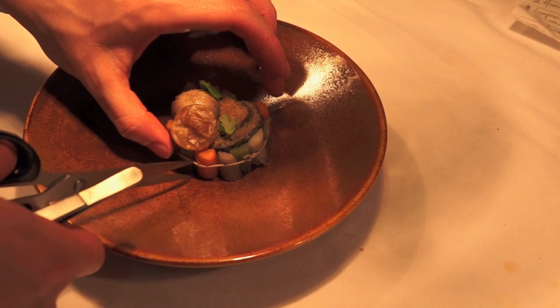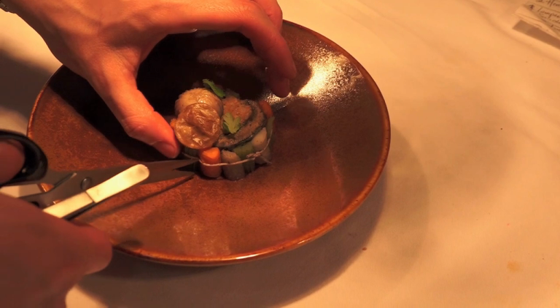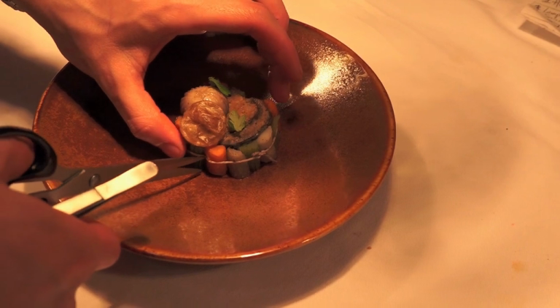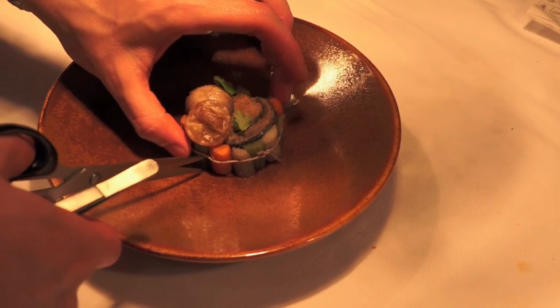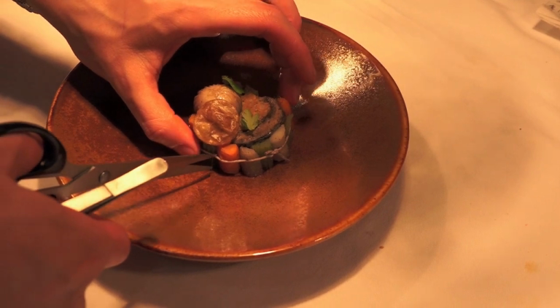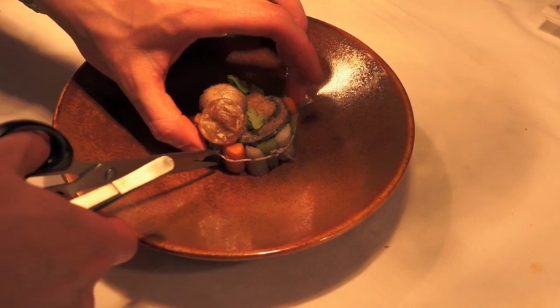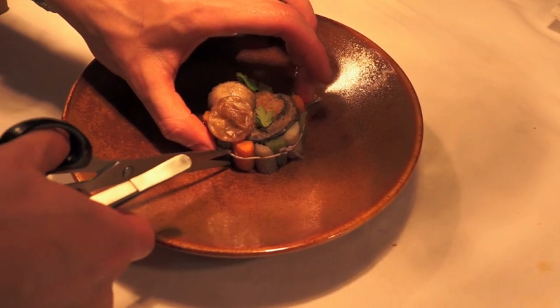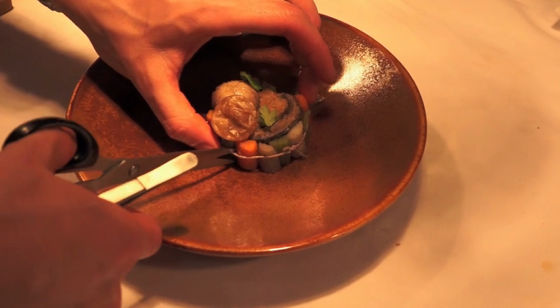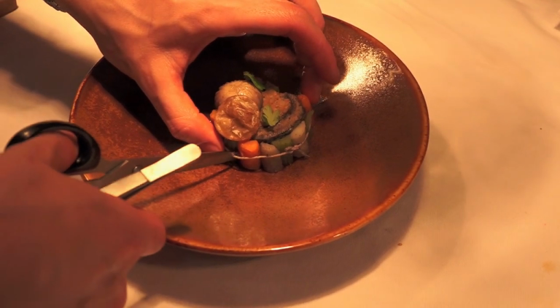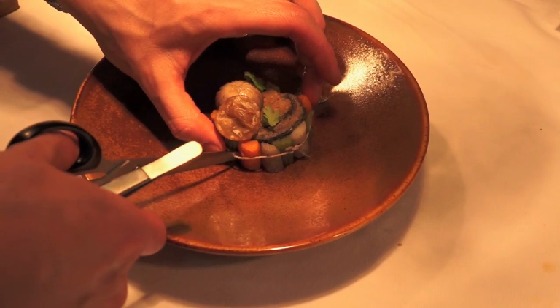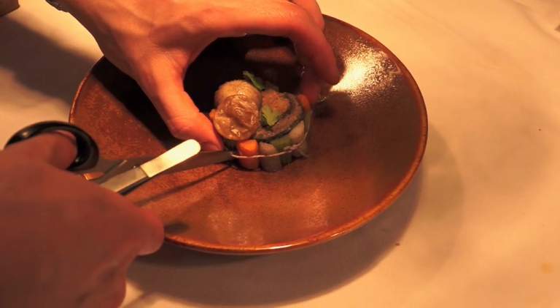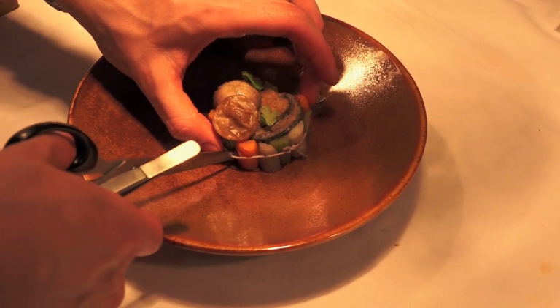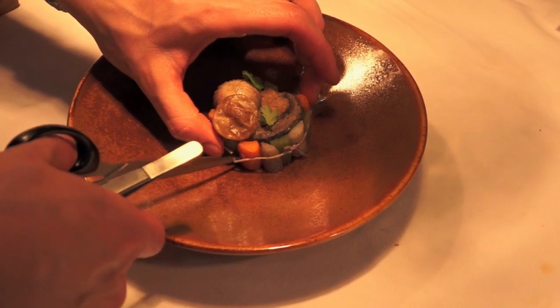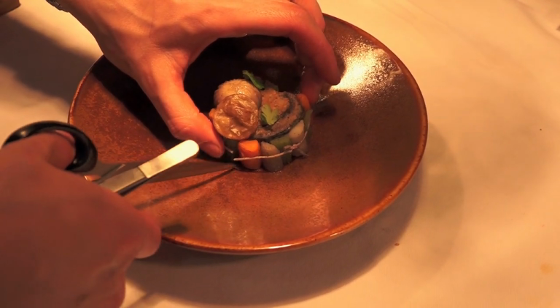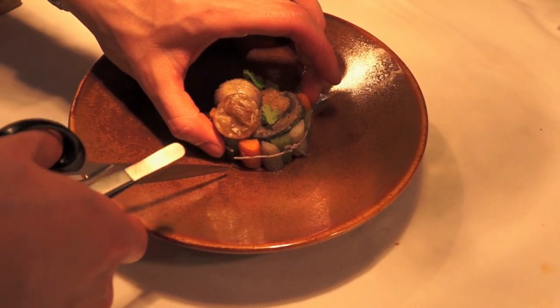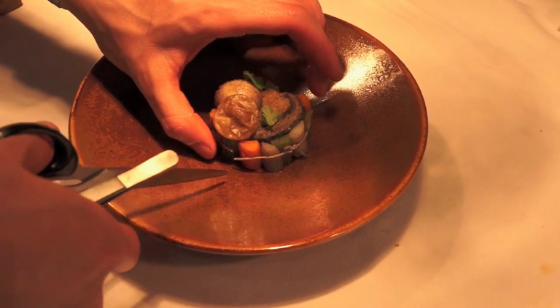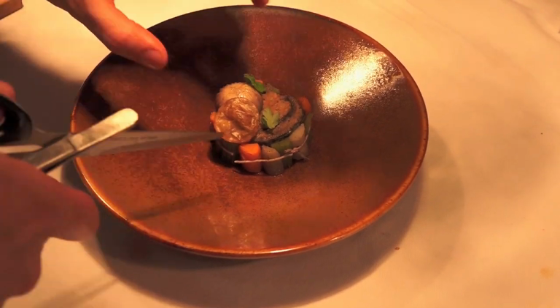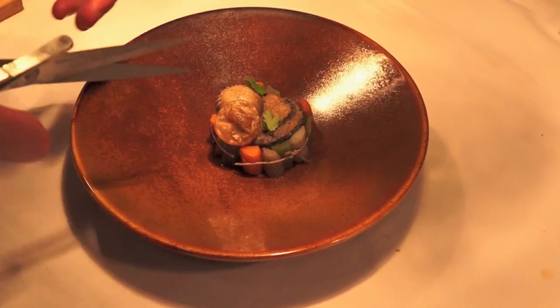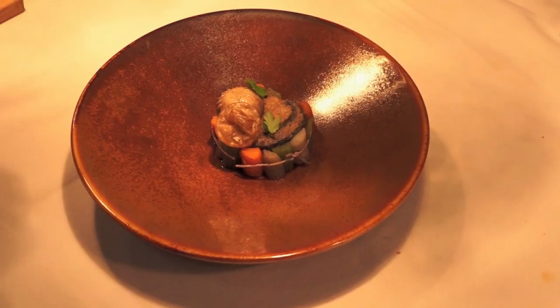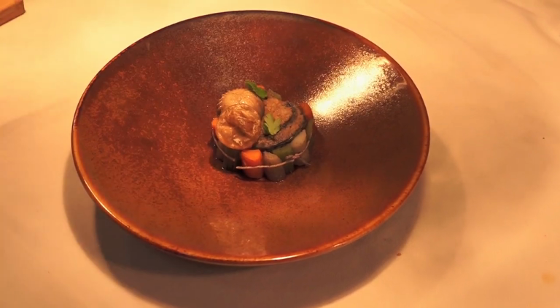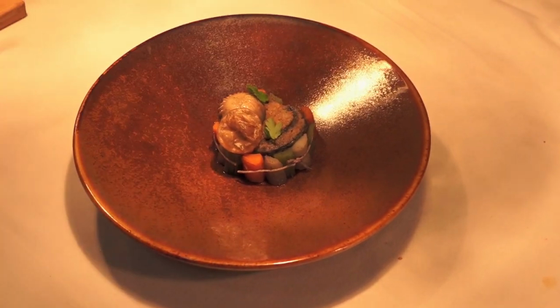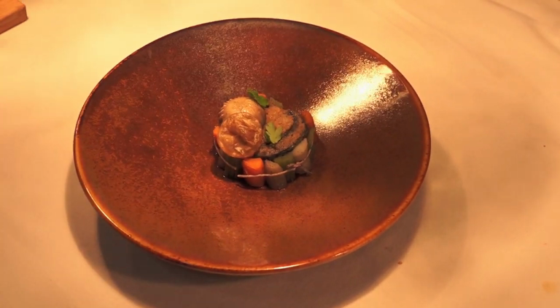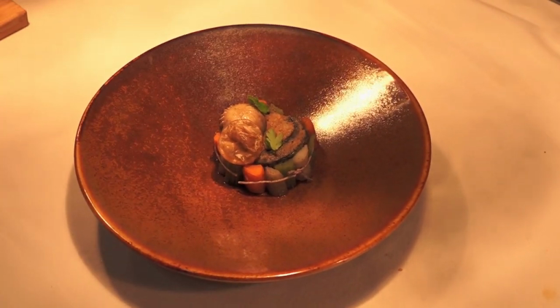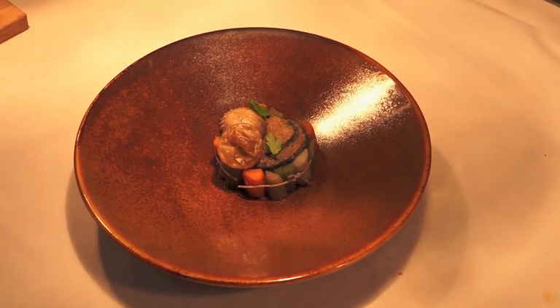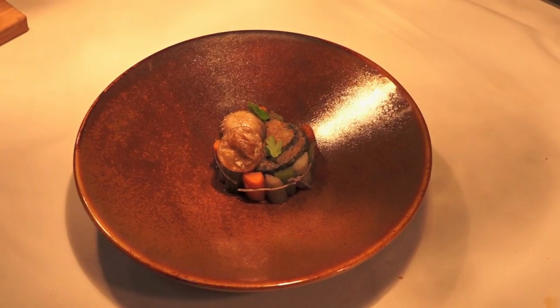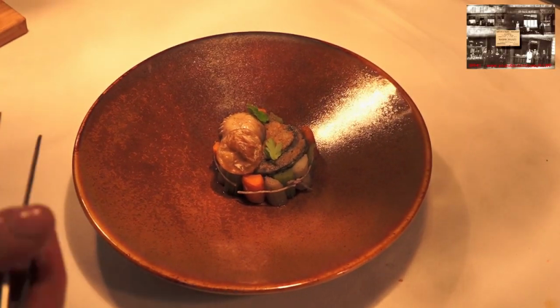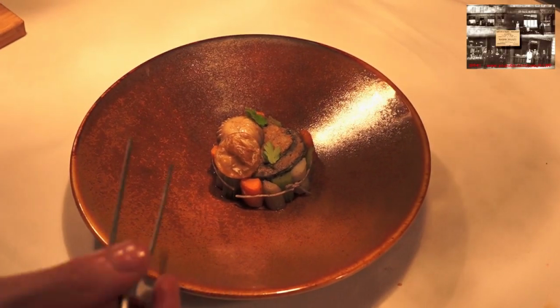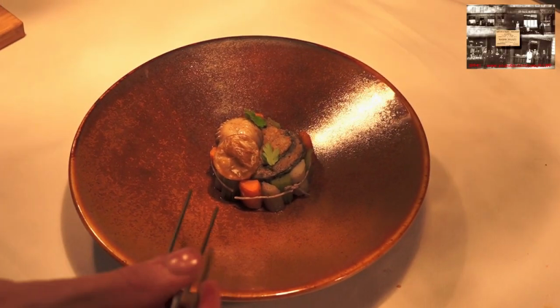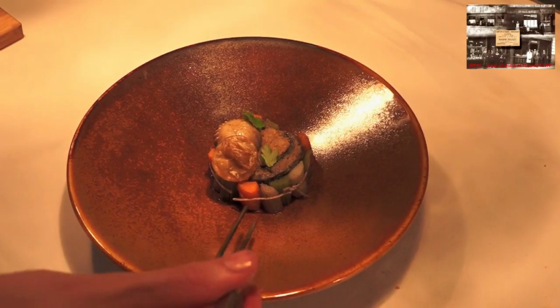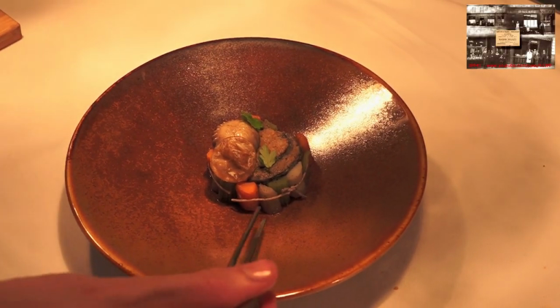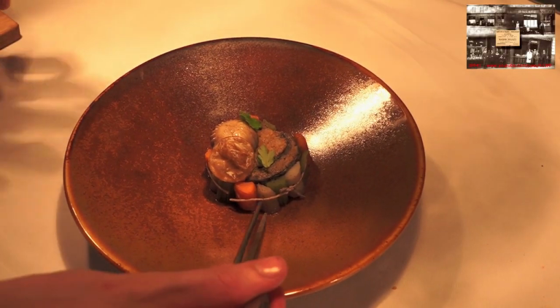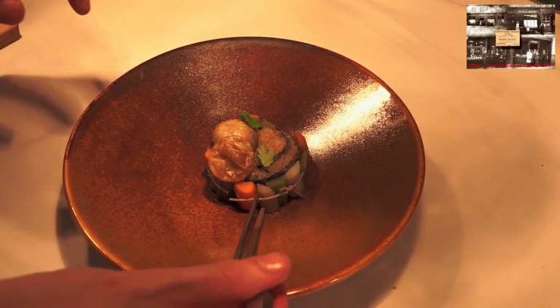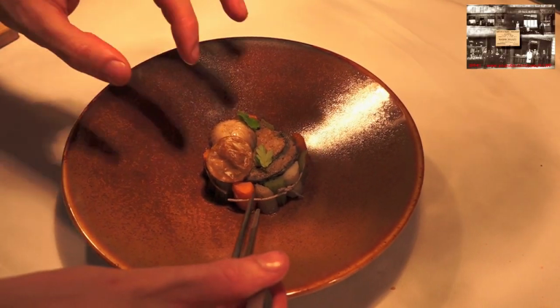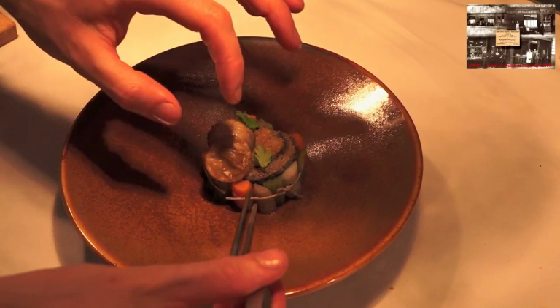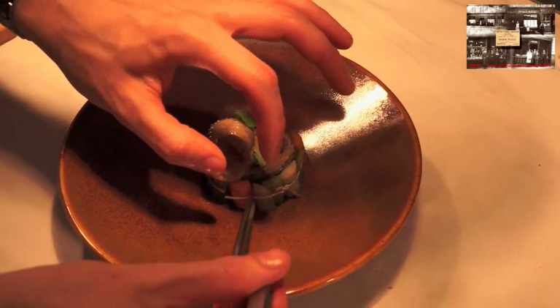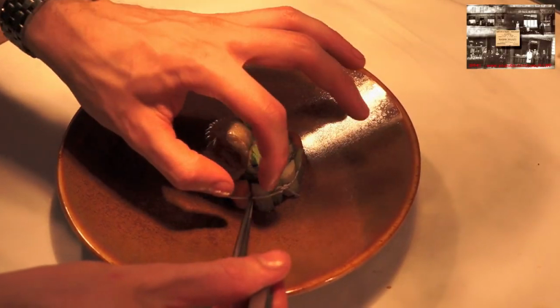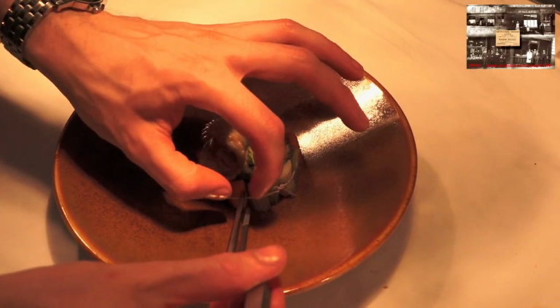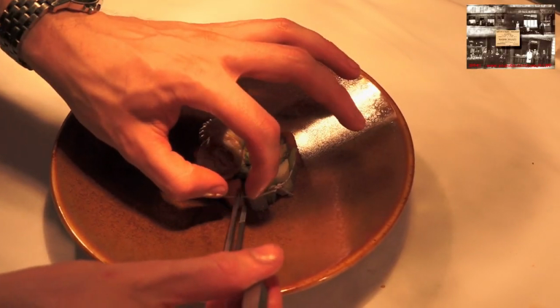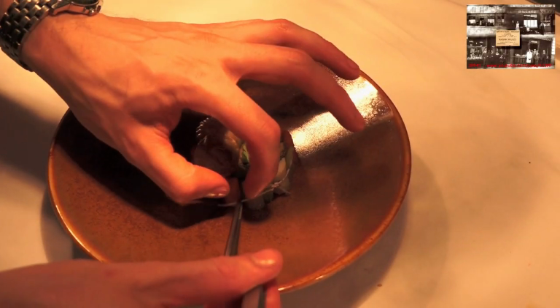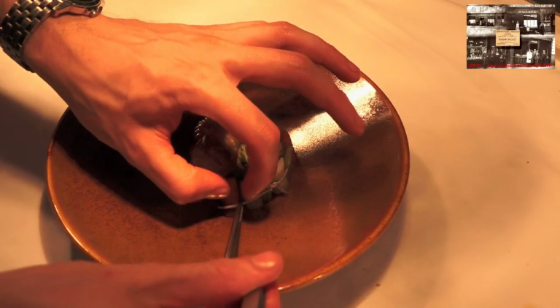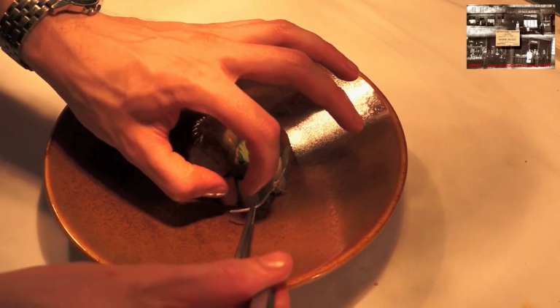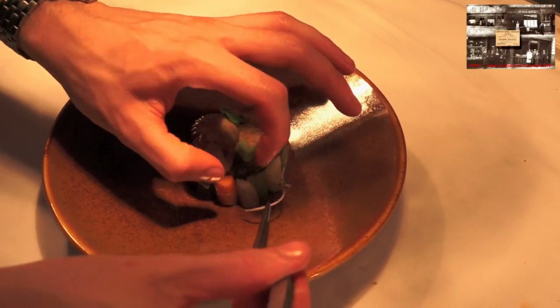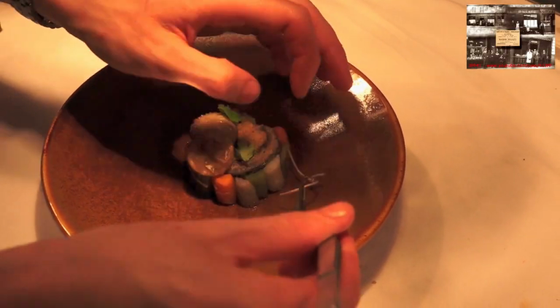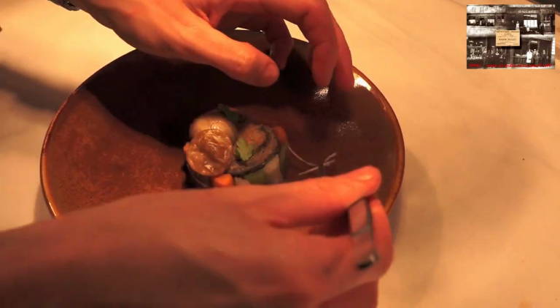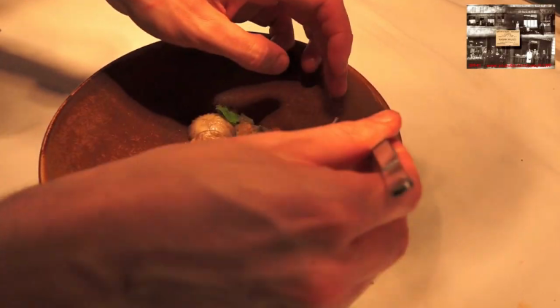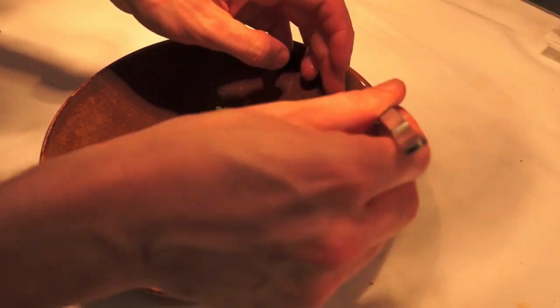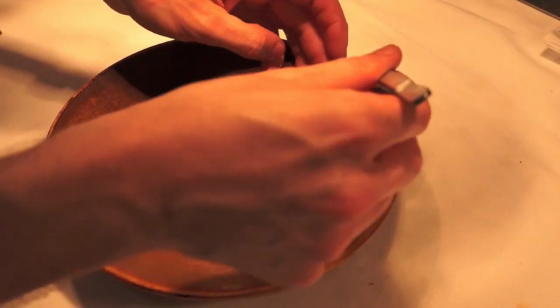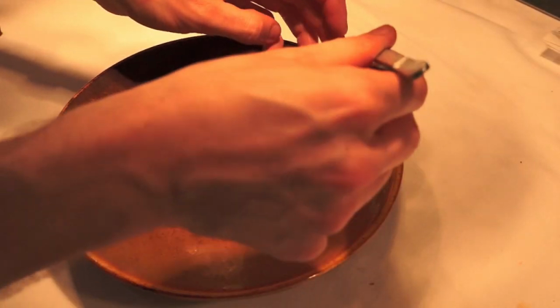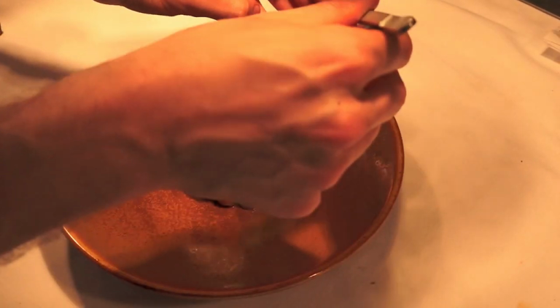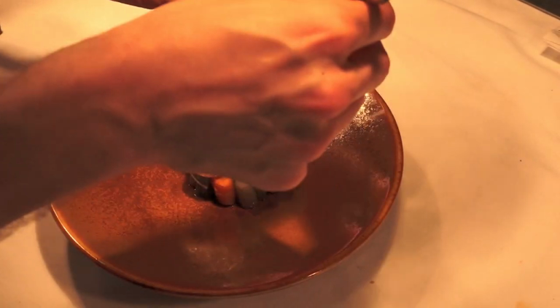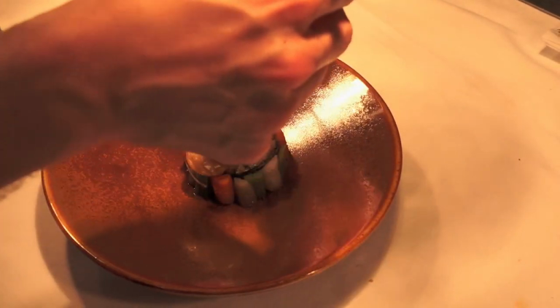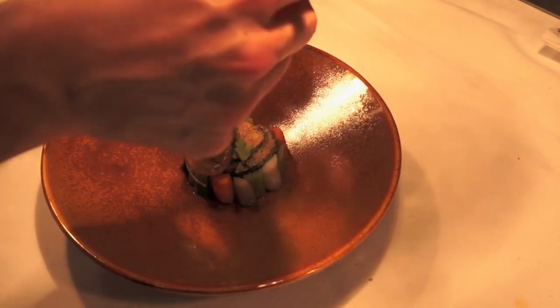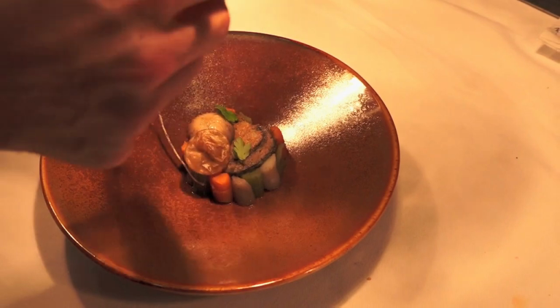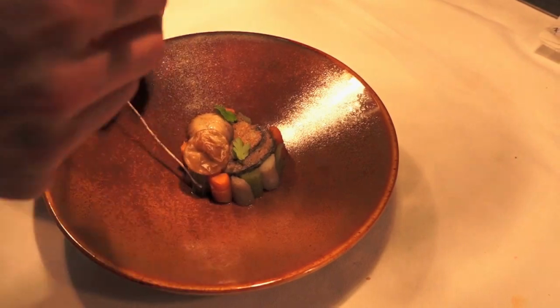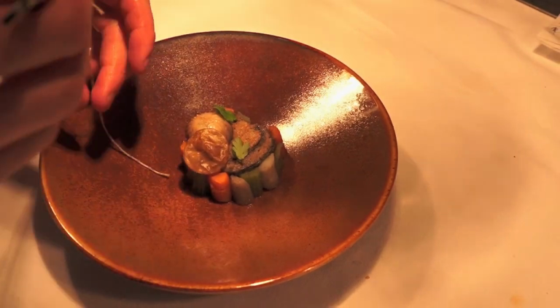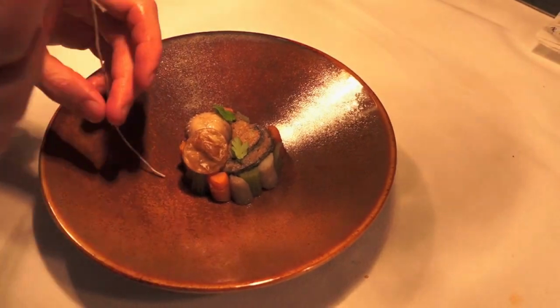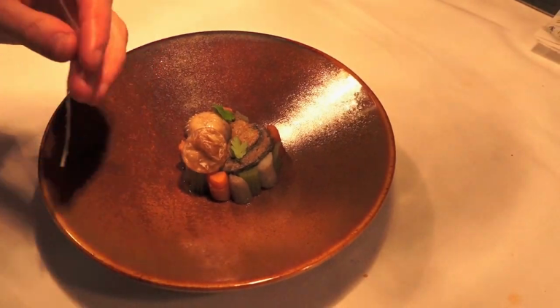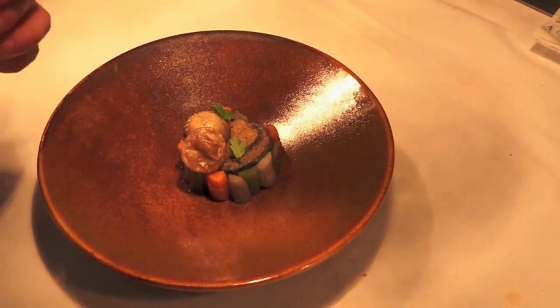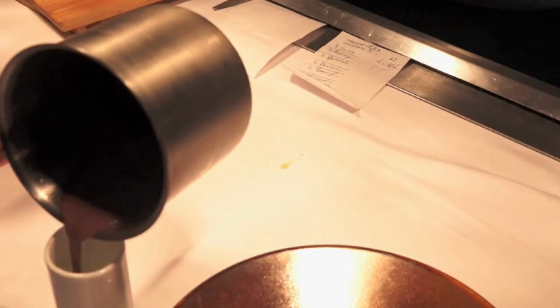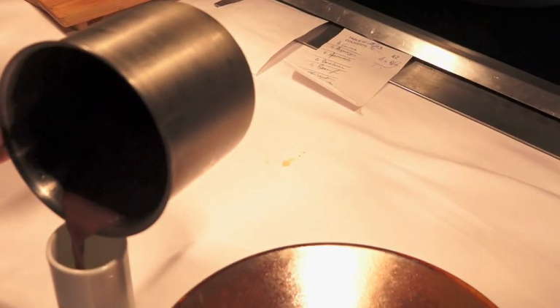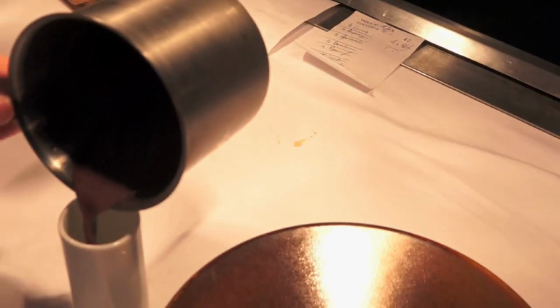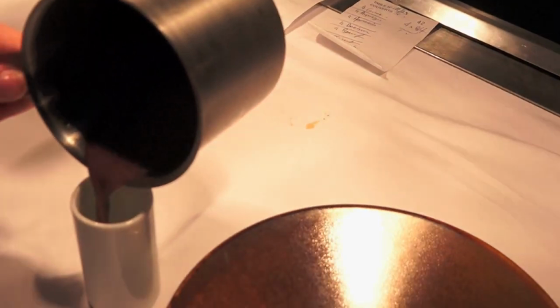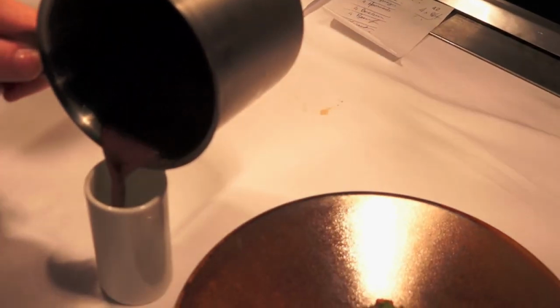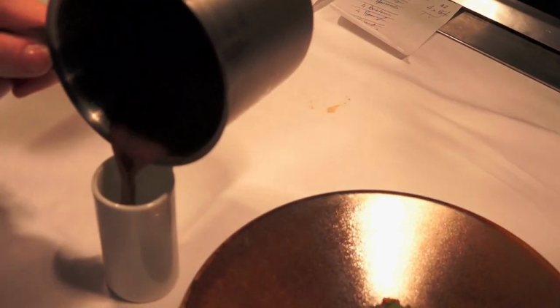Ça fait partie du papier, c'est très bon. Et on en retrouve tout autant — ce sont comme des pommes soufflées.